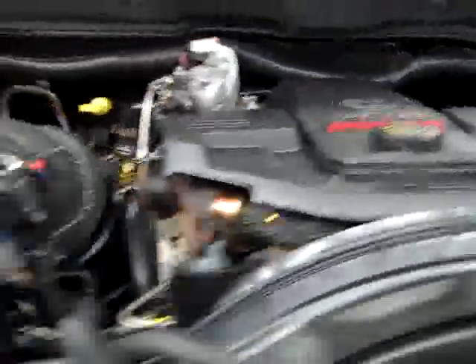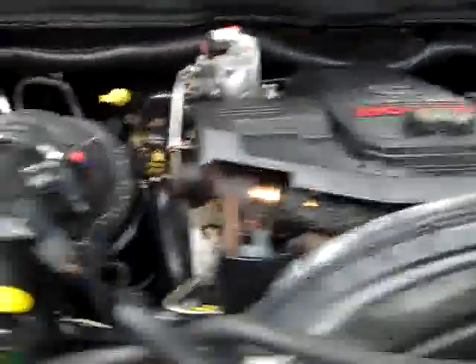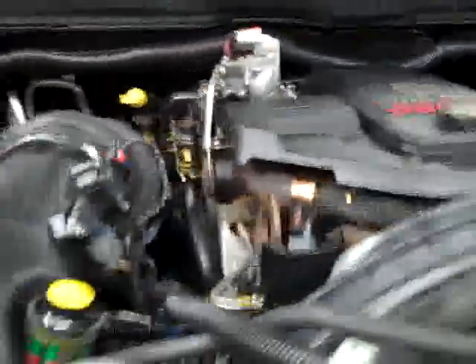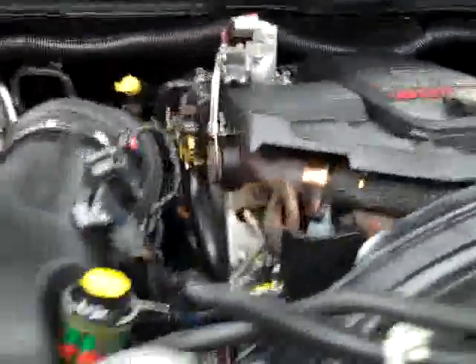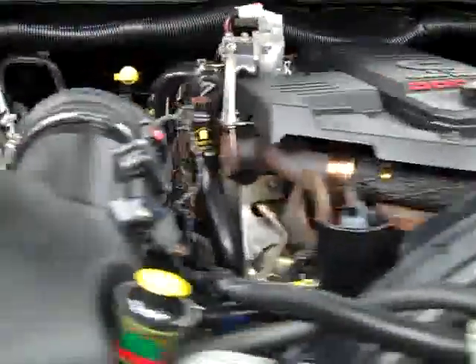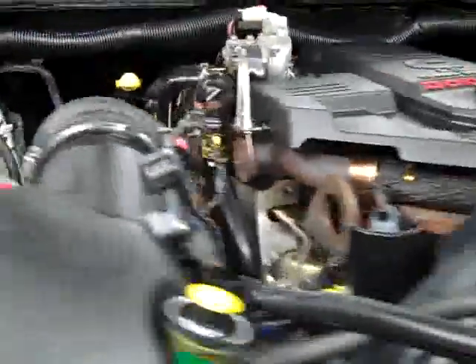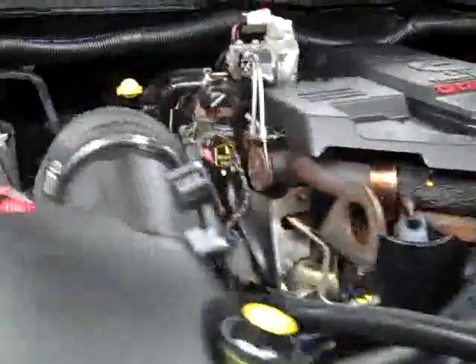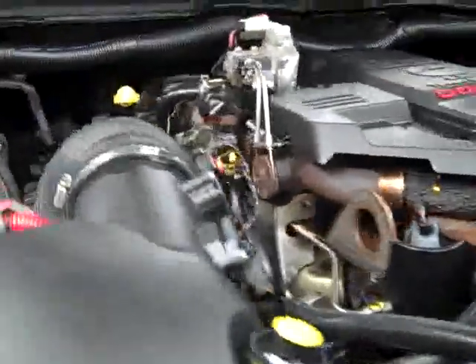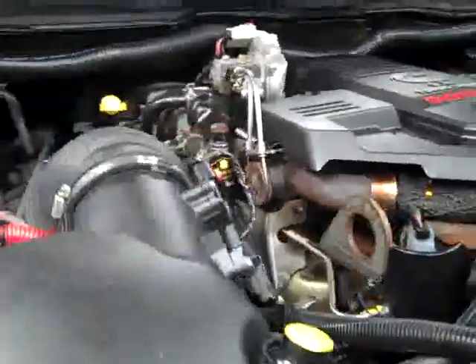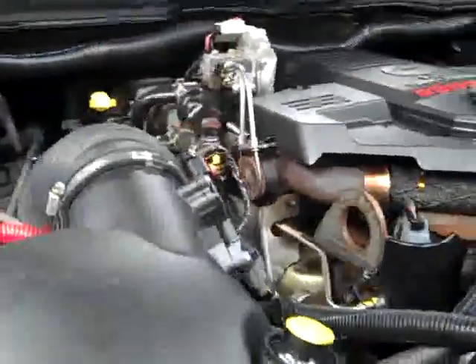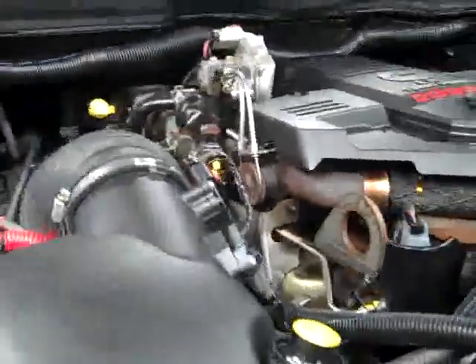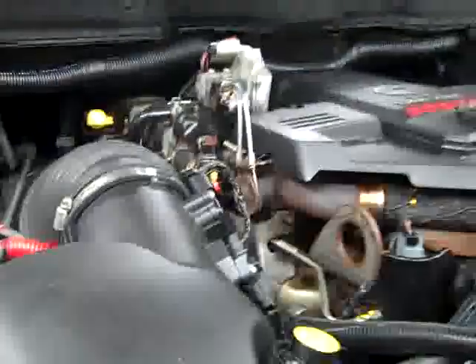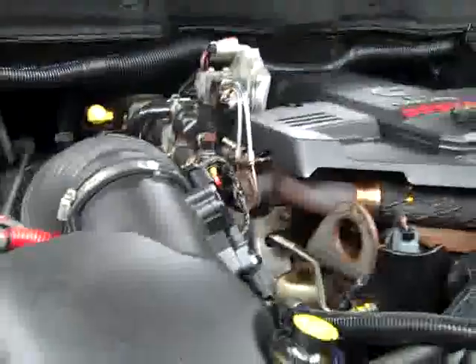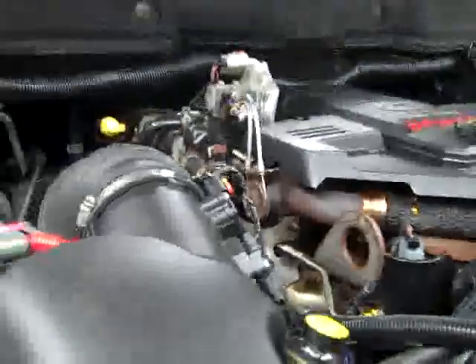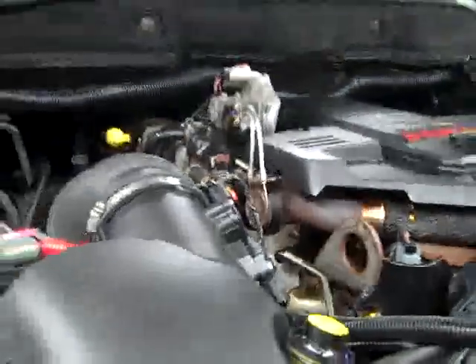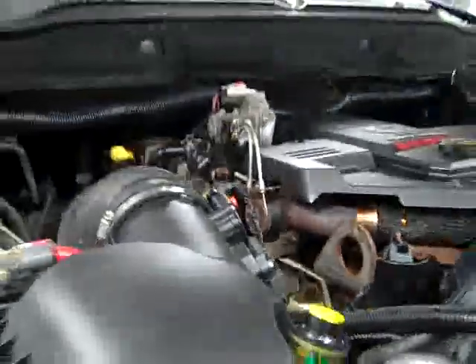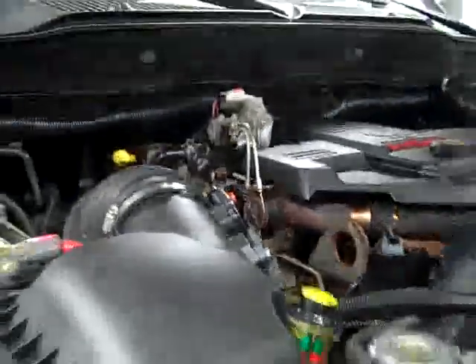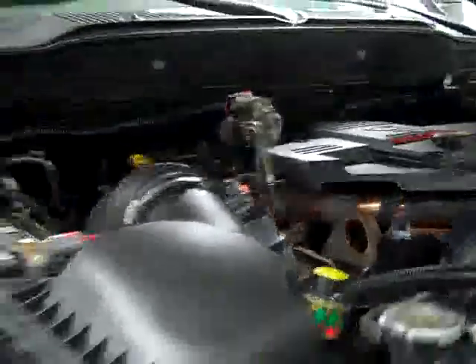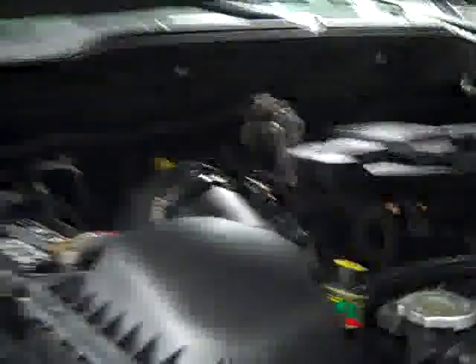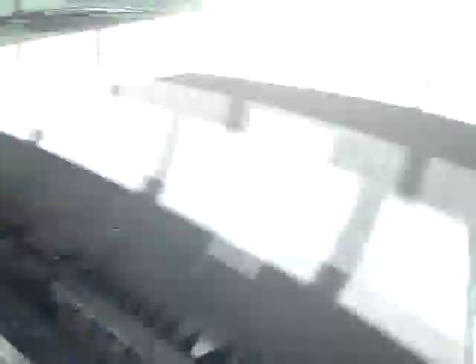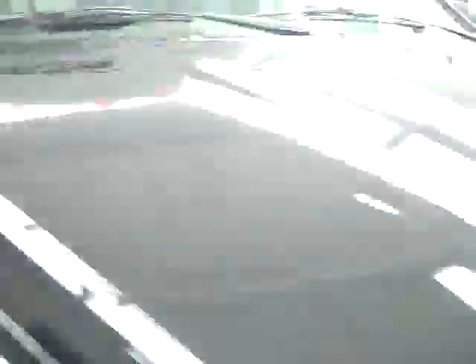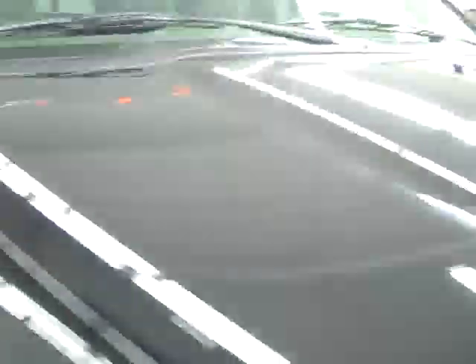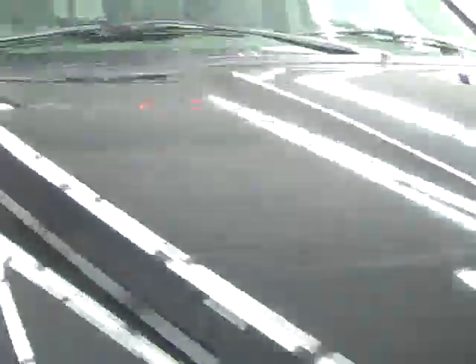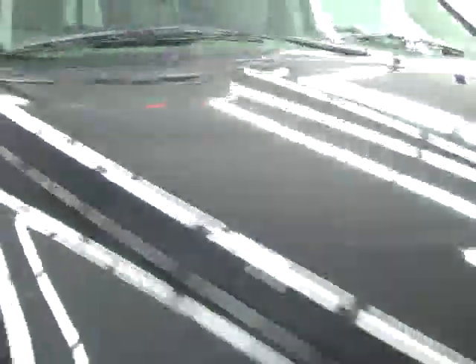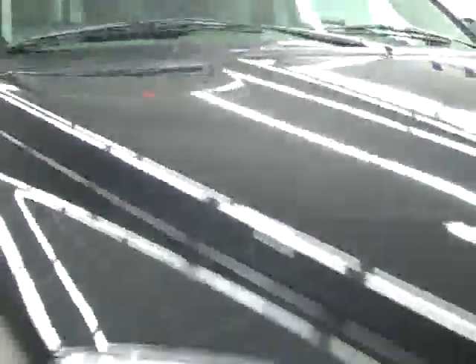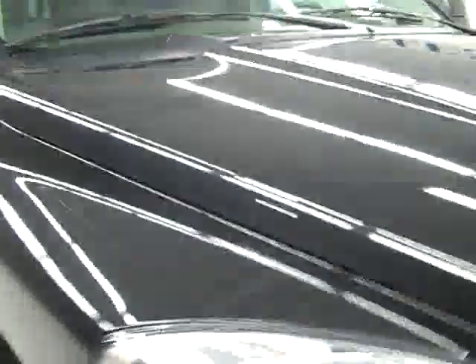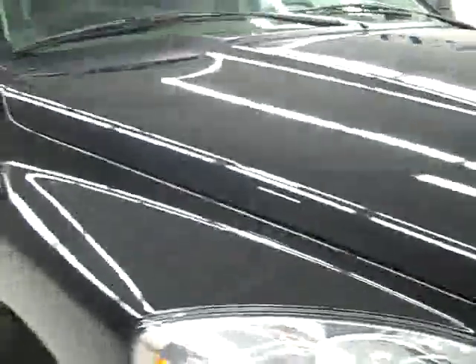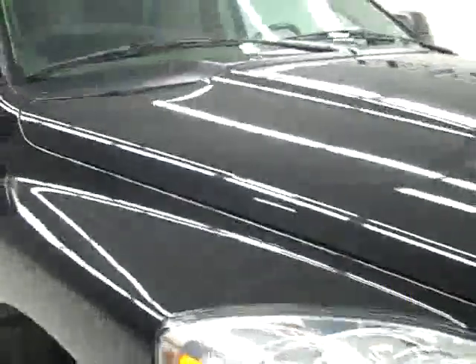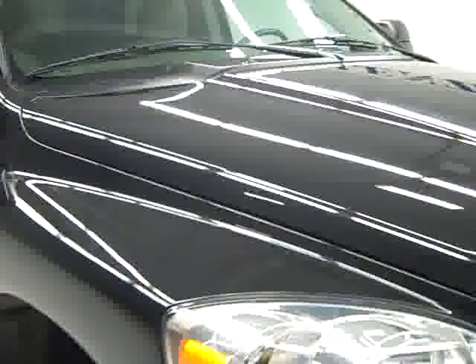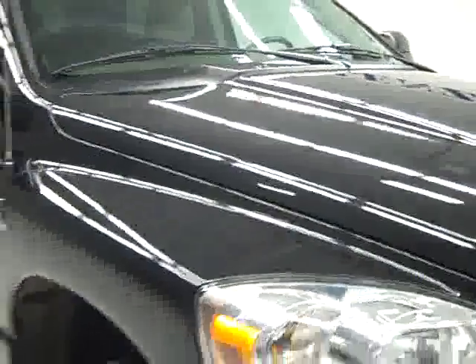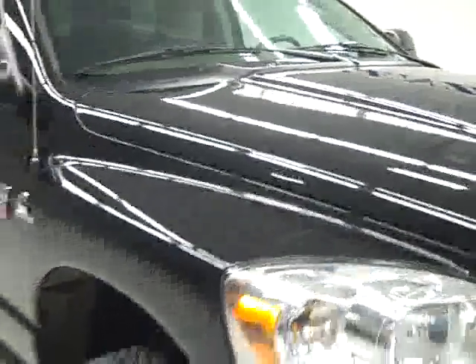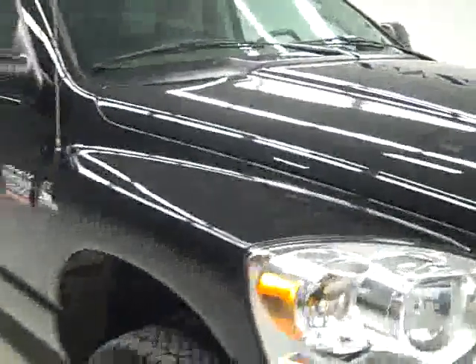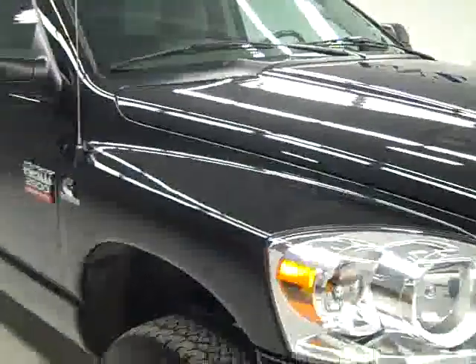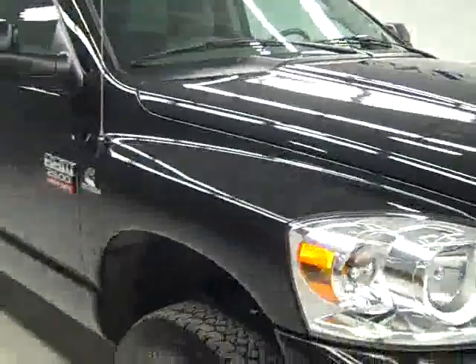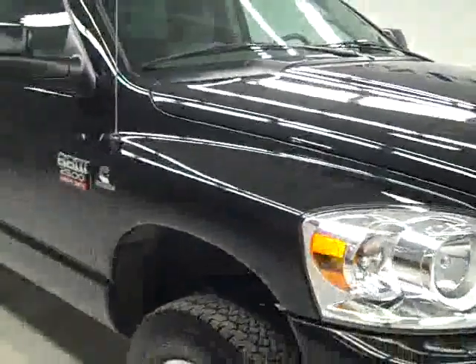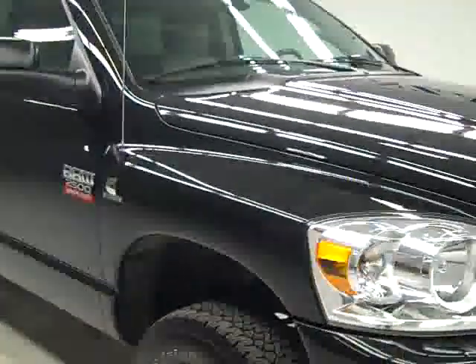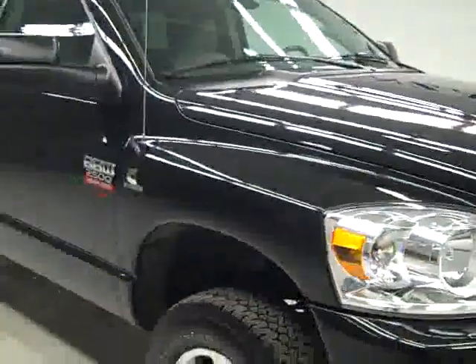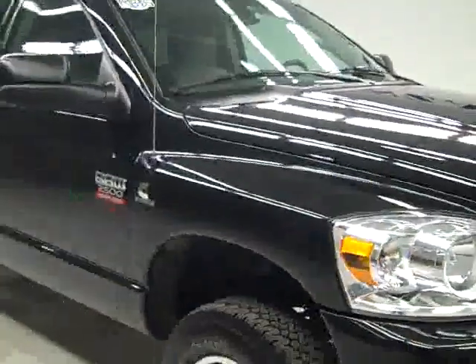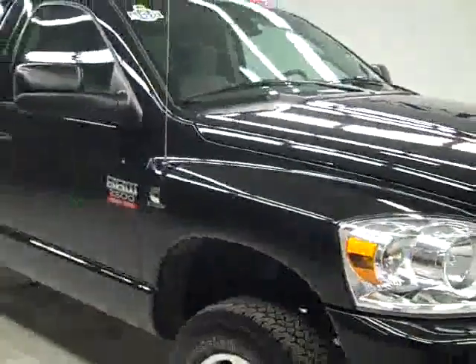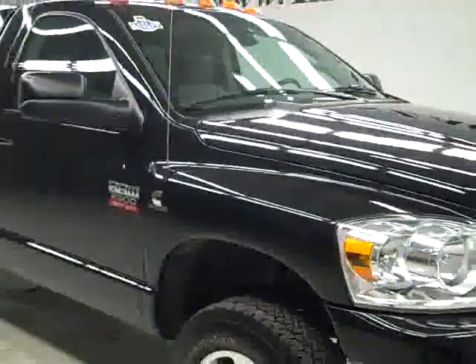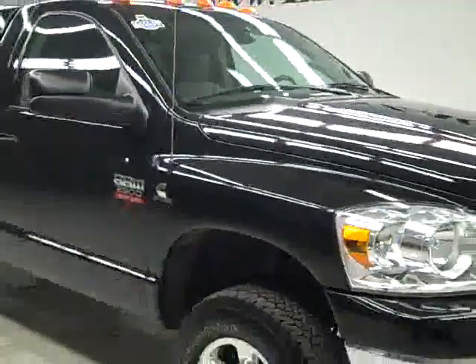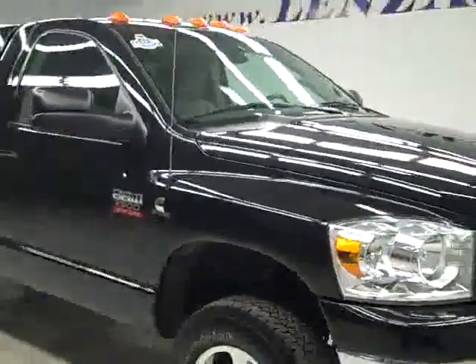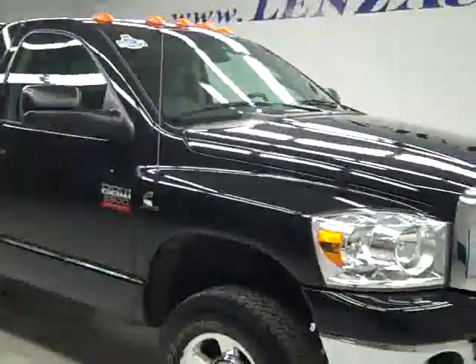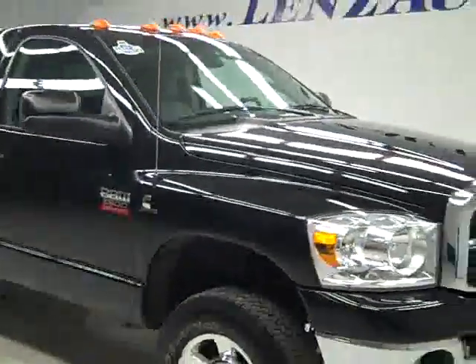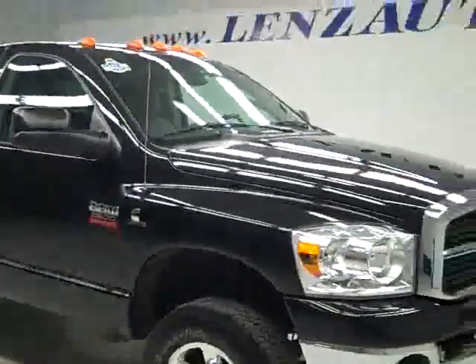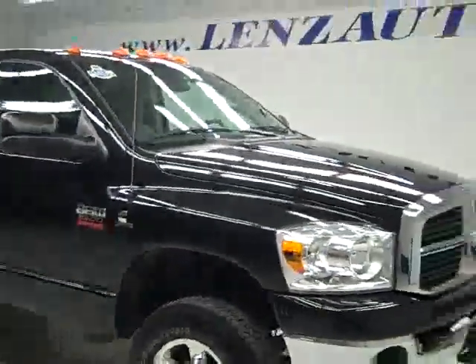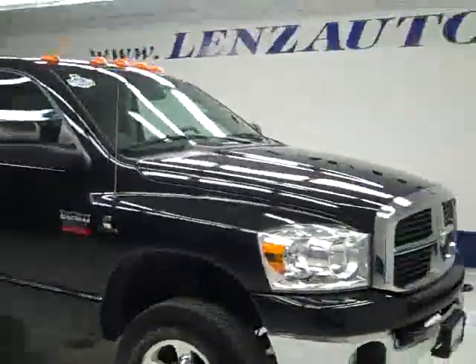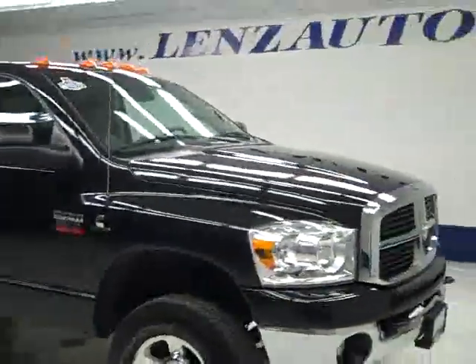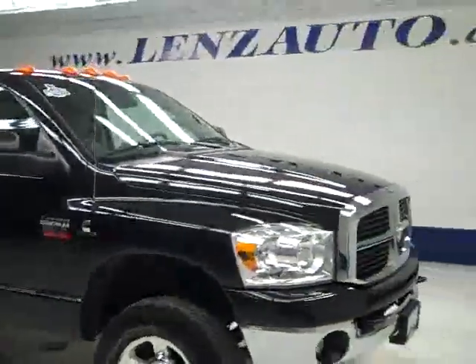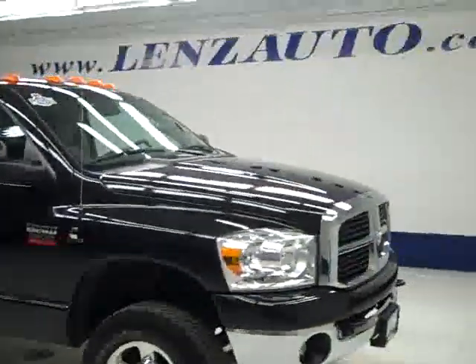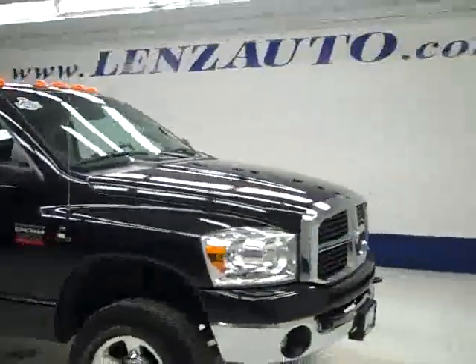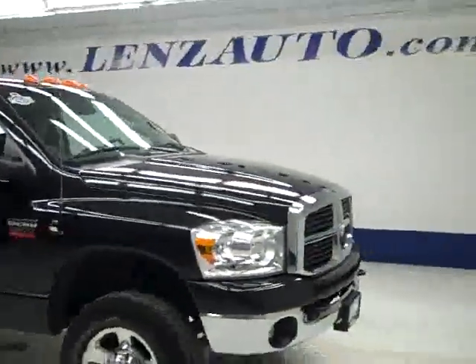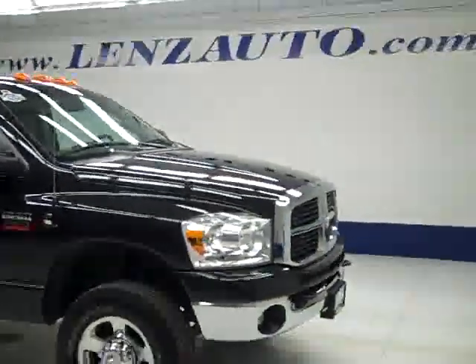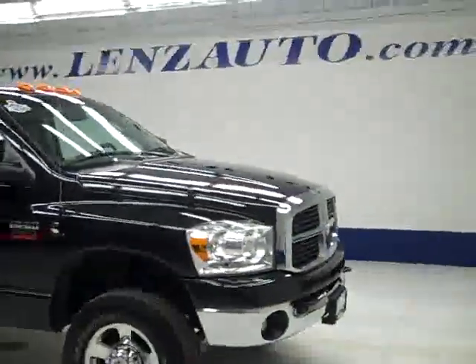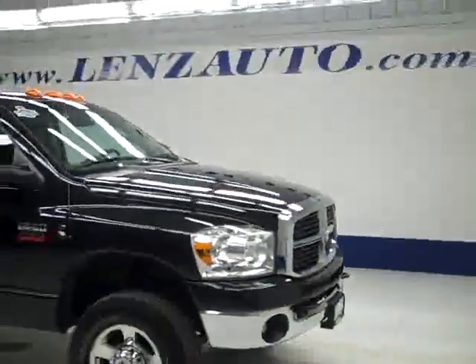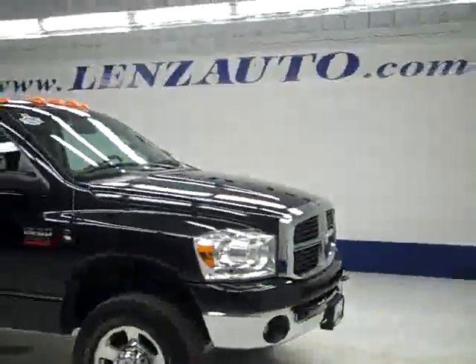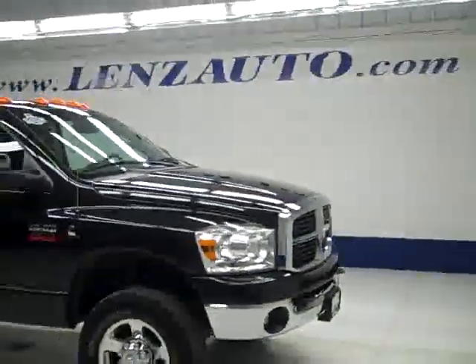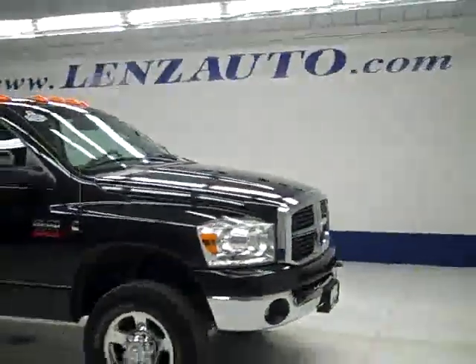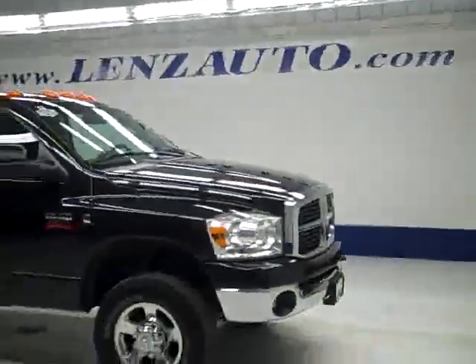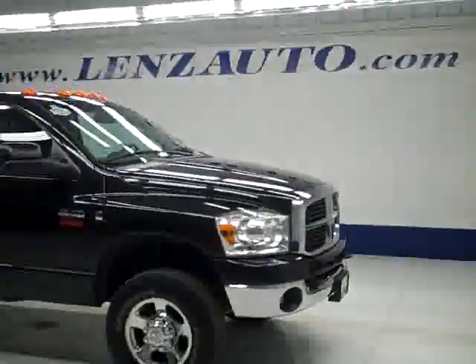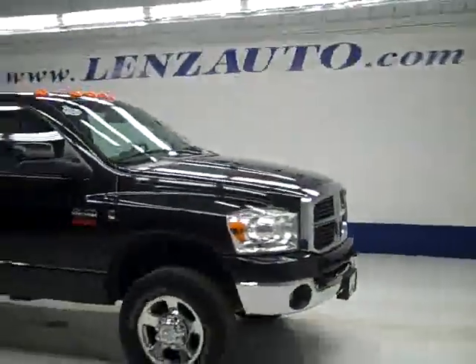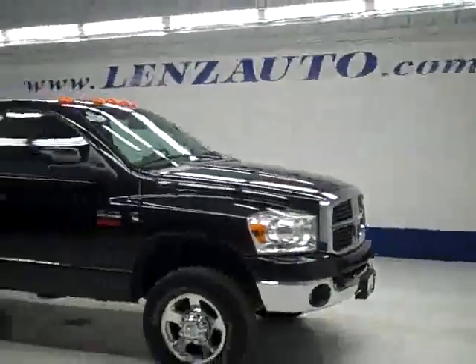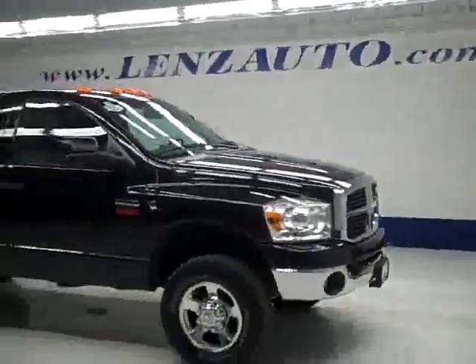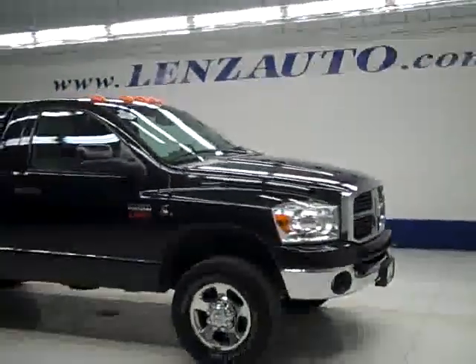If you'd like to see more pictures along with a full description, or to take a look at one of our other more than 400 trucks and SUVs, visit lensauto.com.